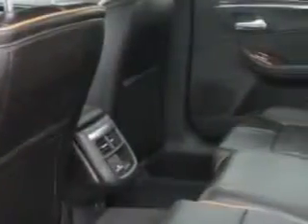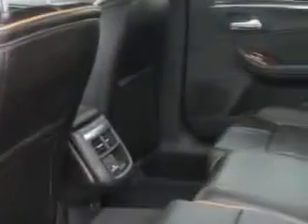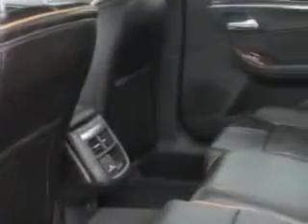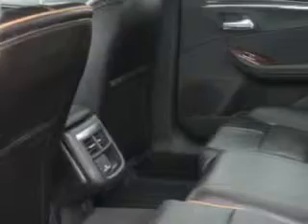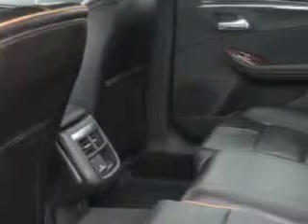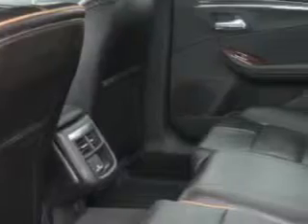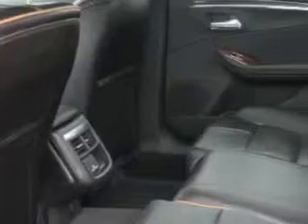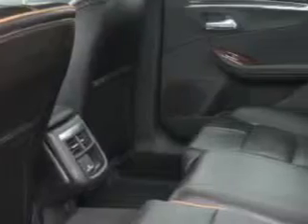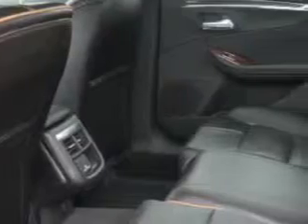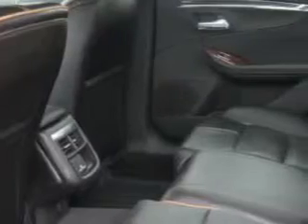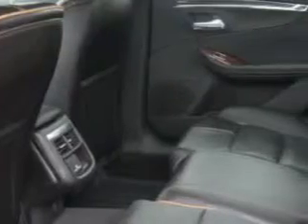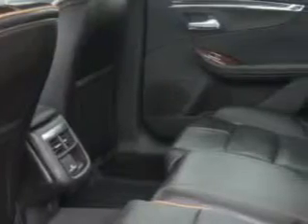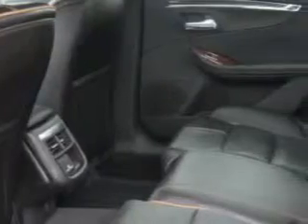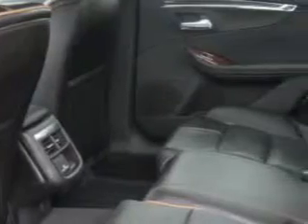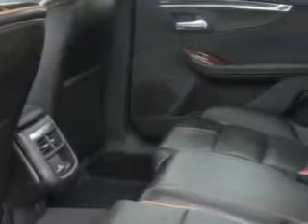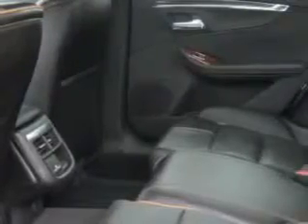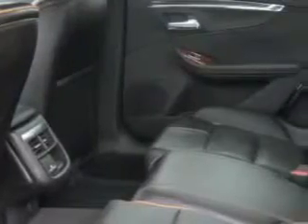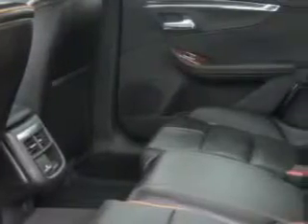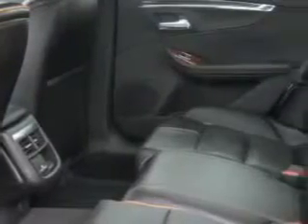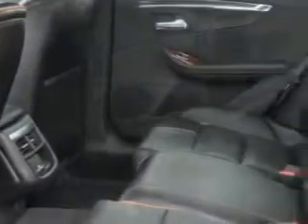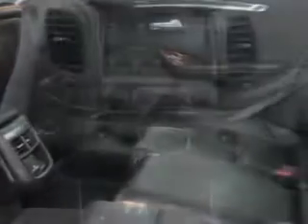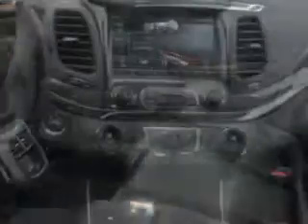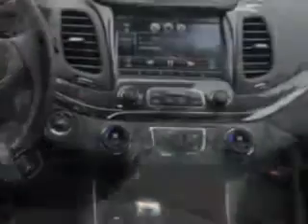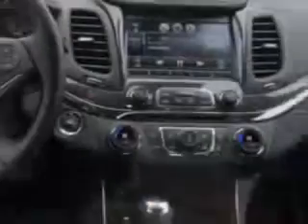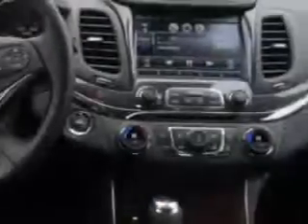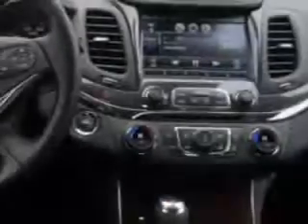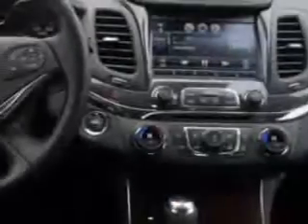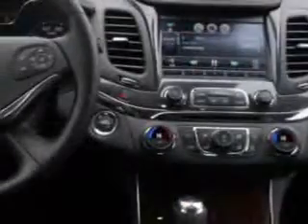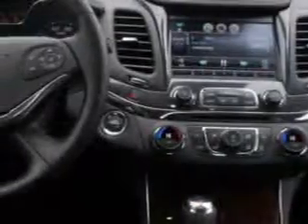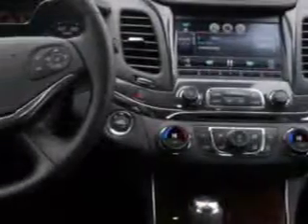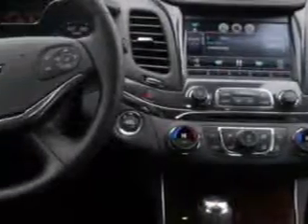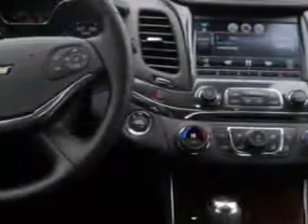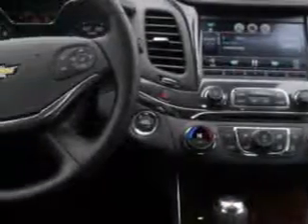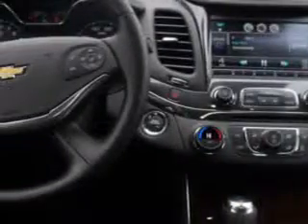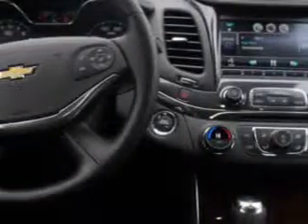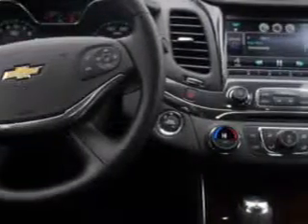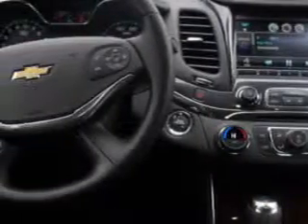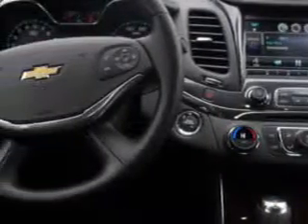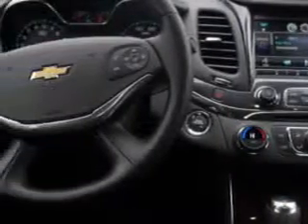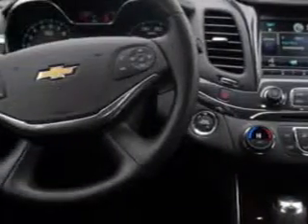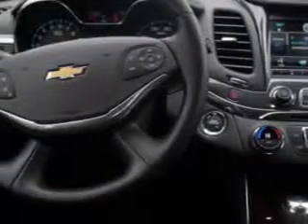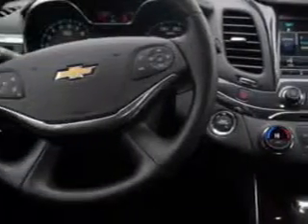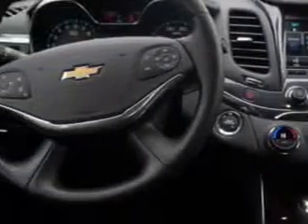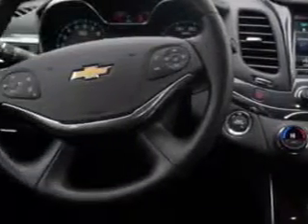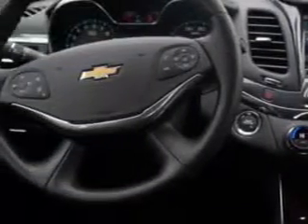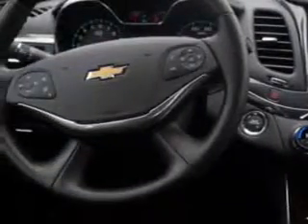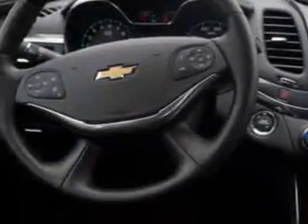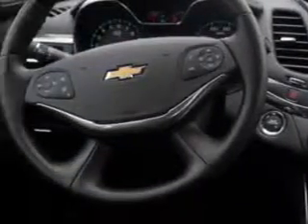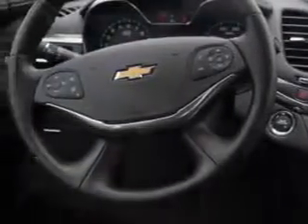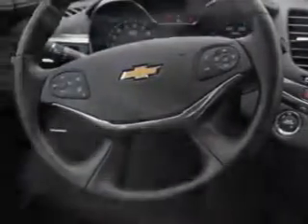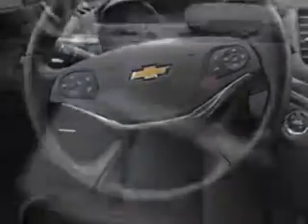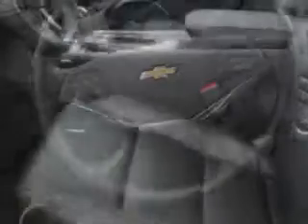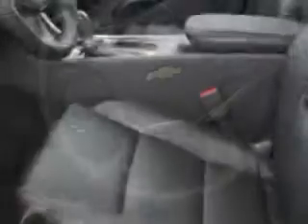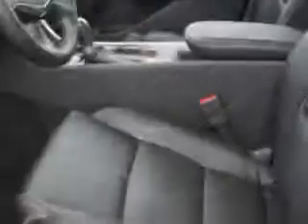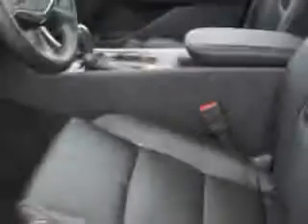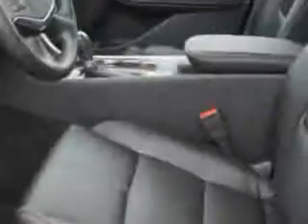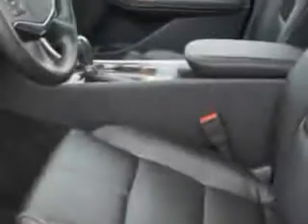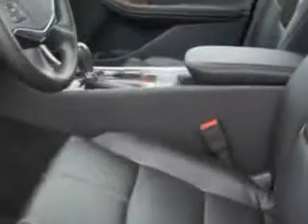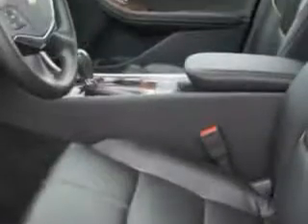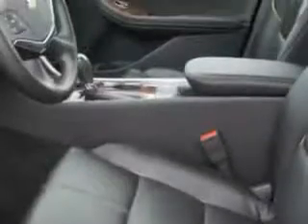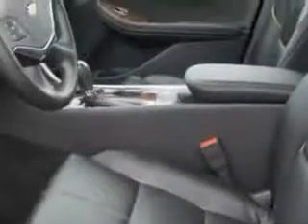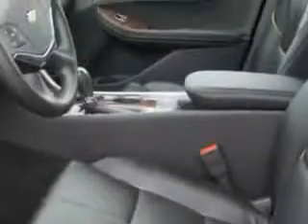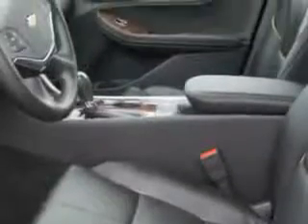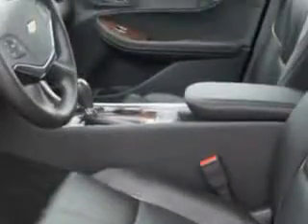Enjoy the drive and have peace of mind in this 2014 Chevrolet Impala. See us at Larry H. Miller Chevrolet of Murray today.